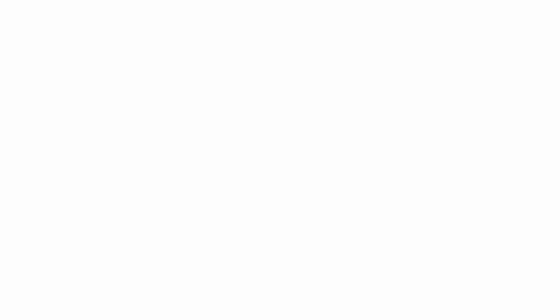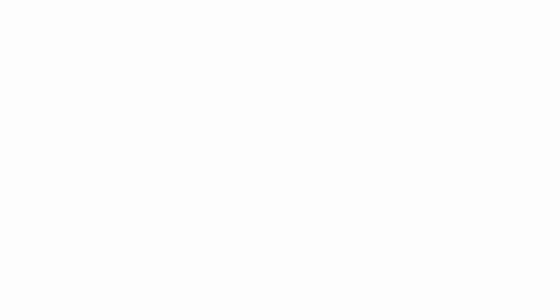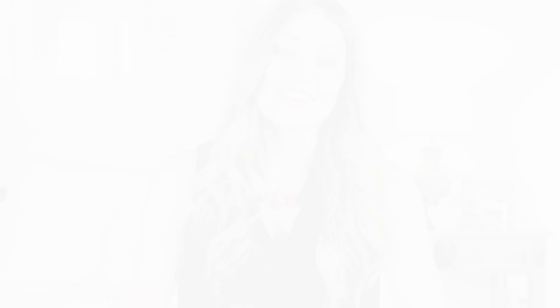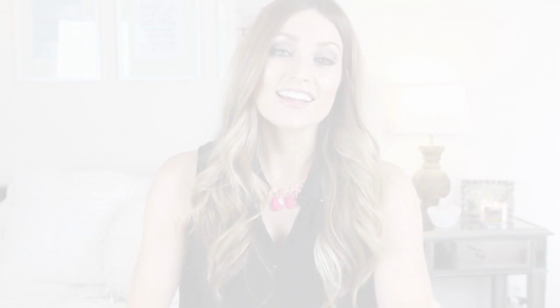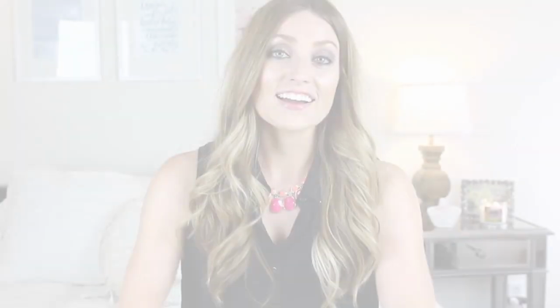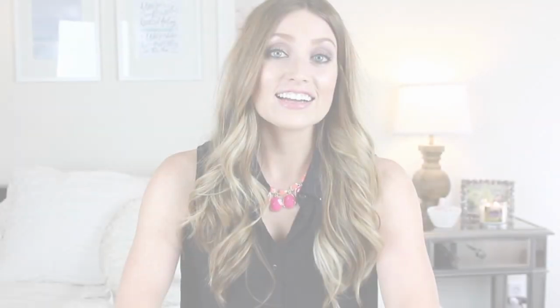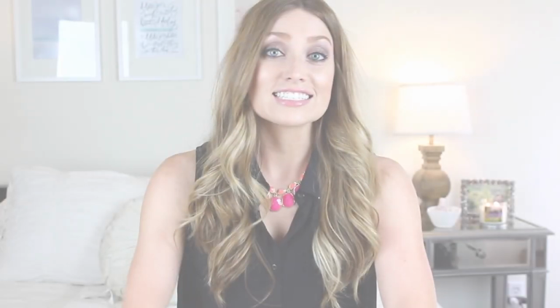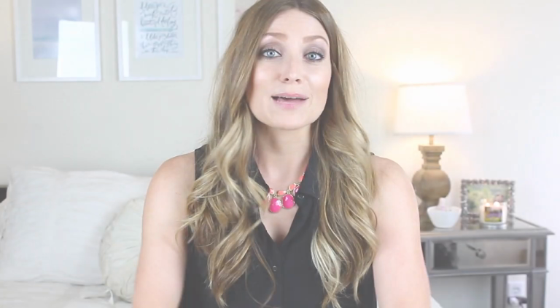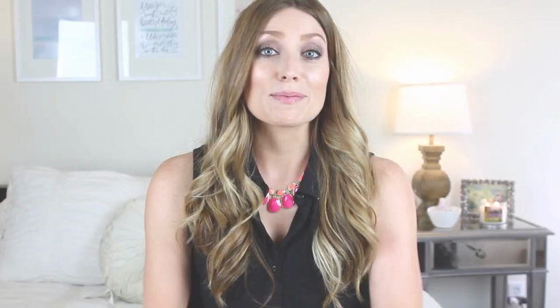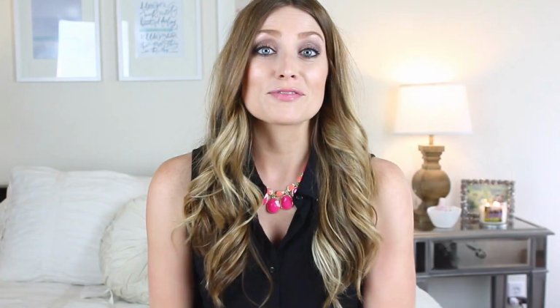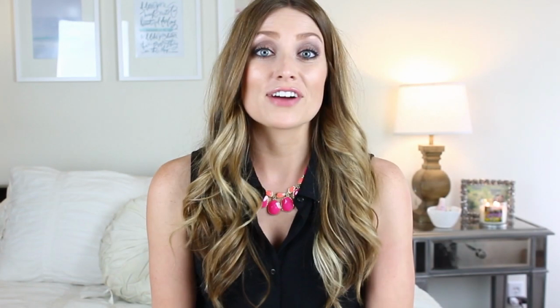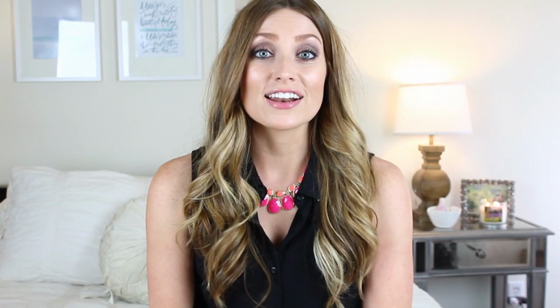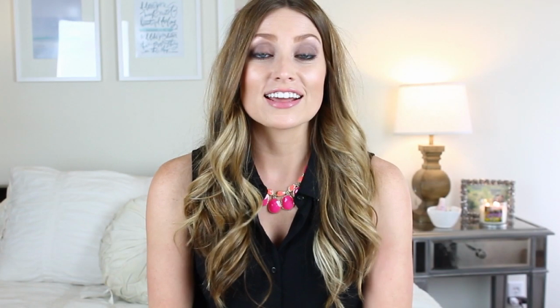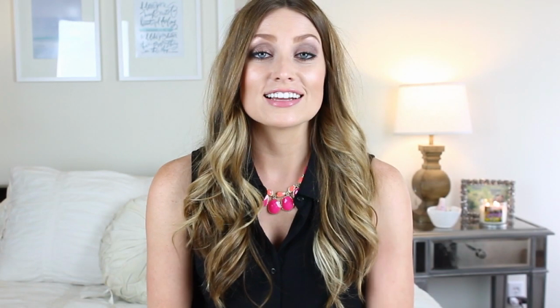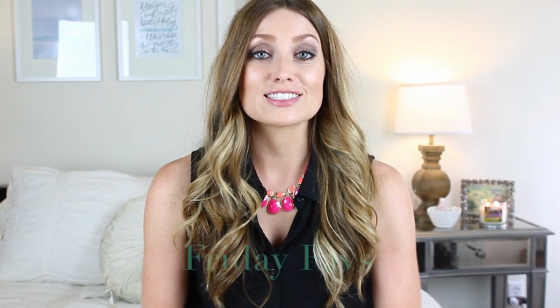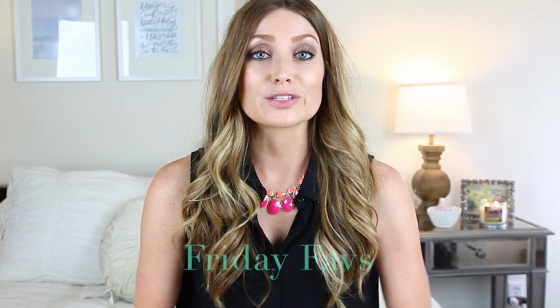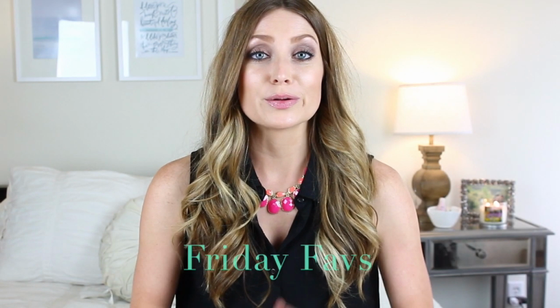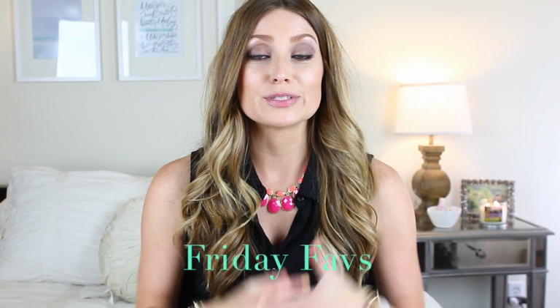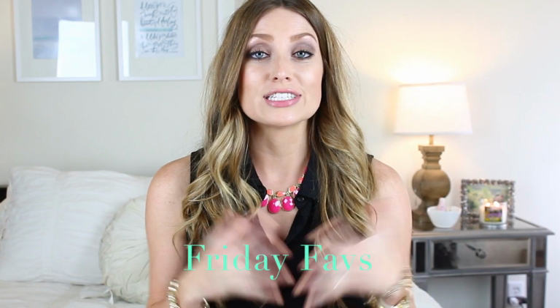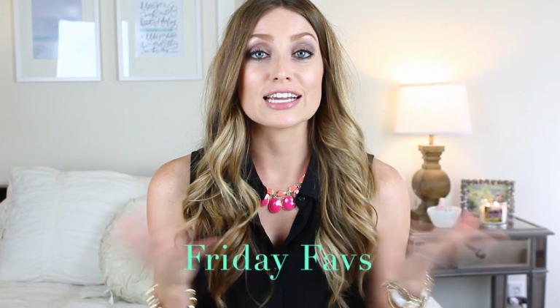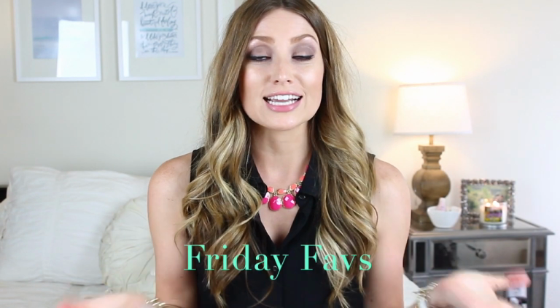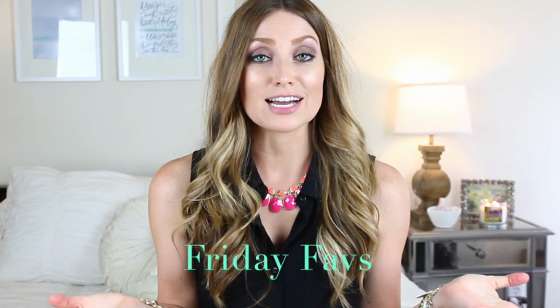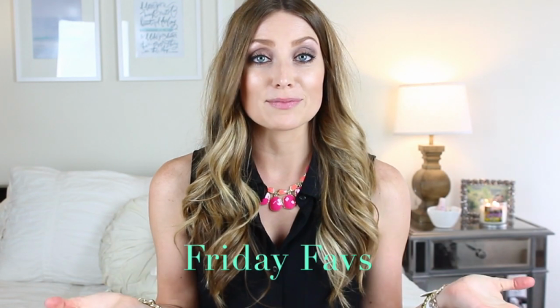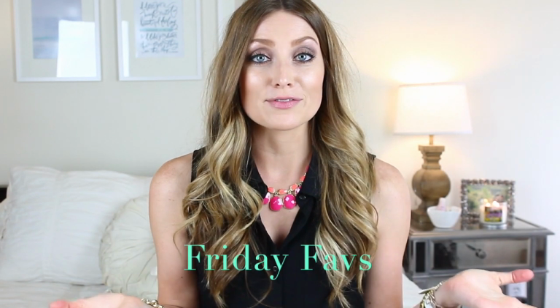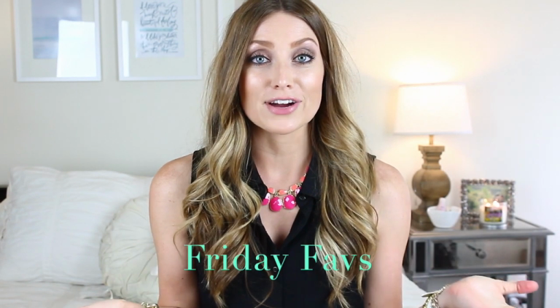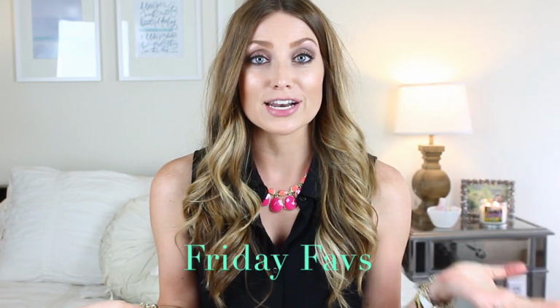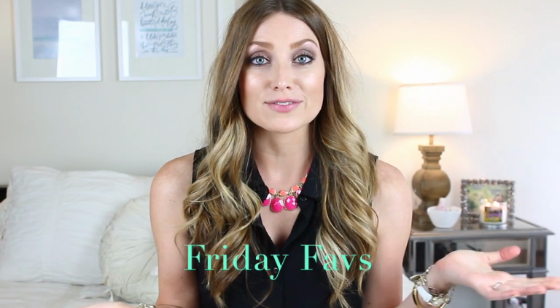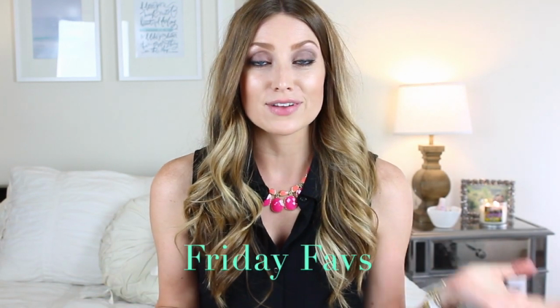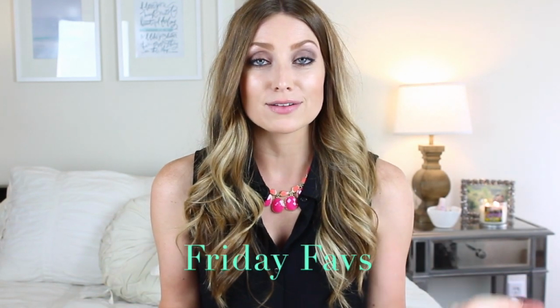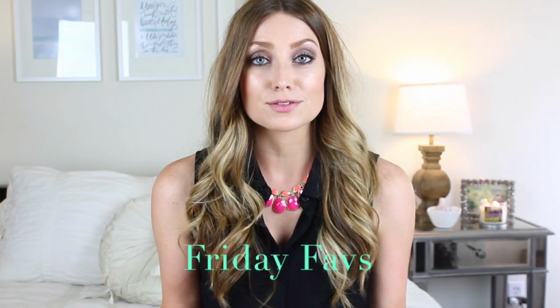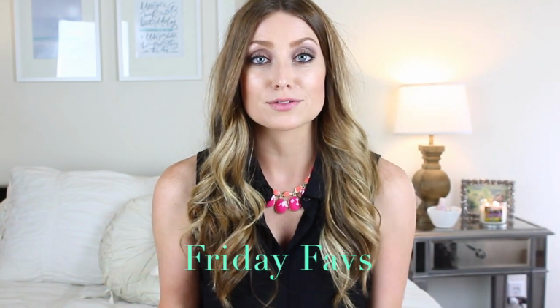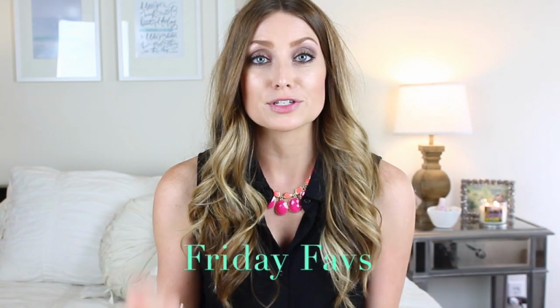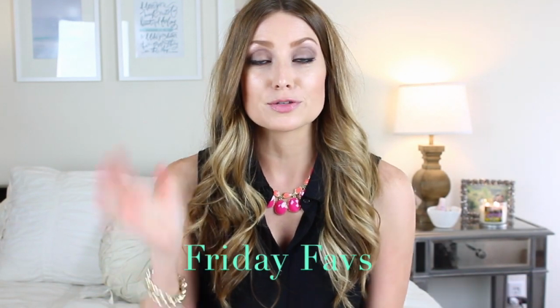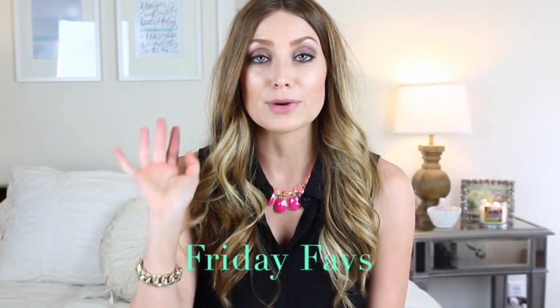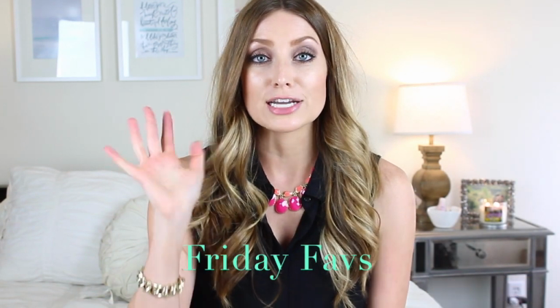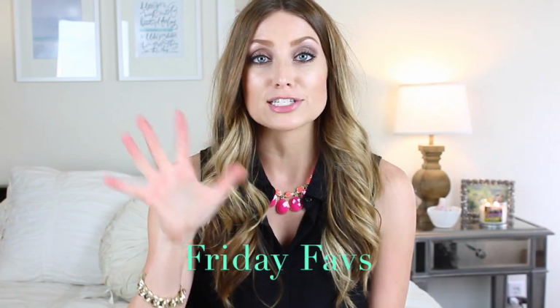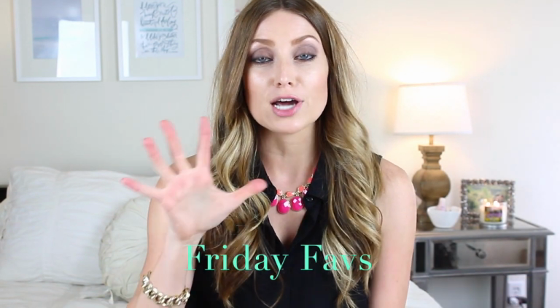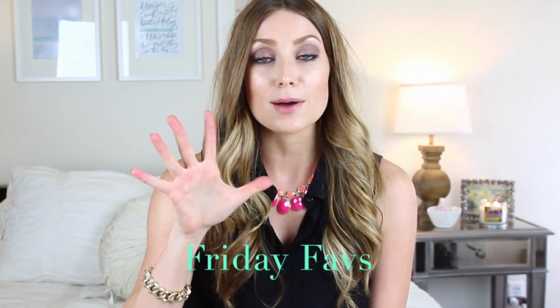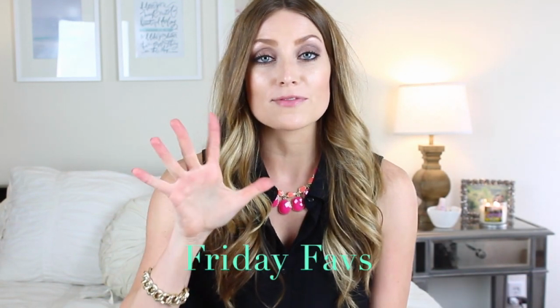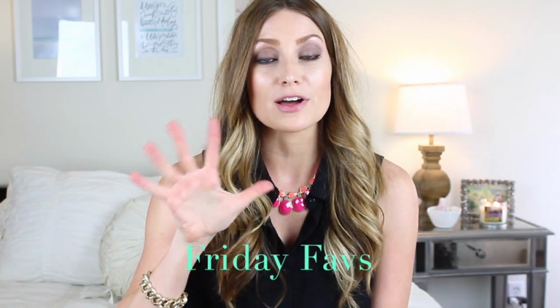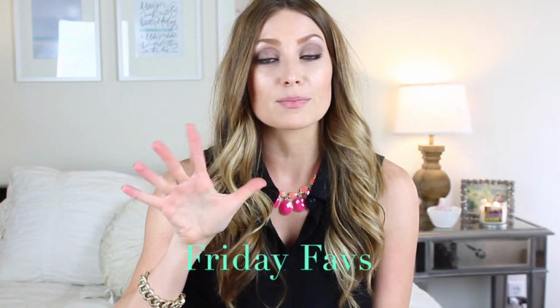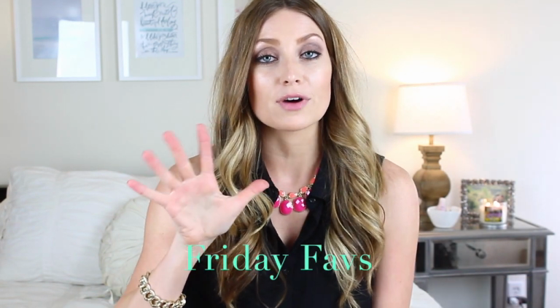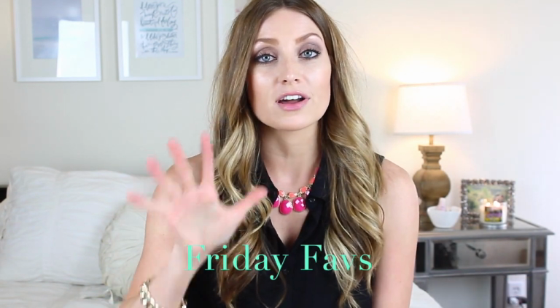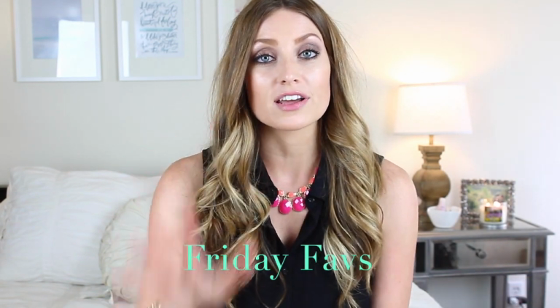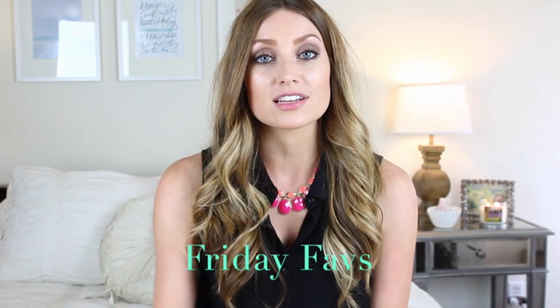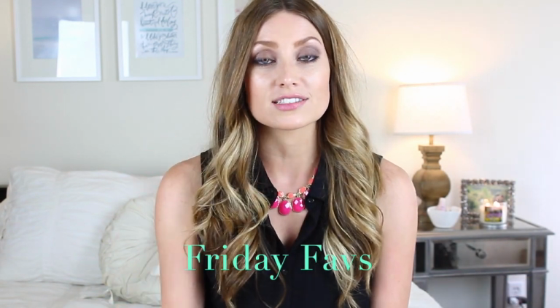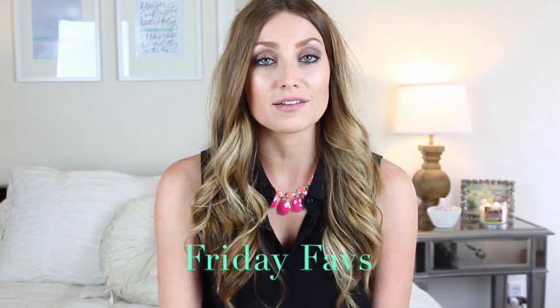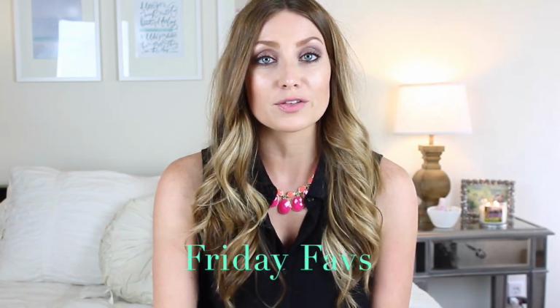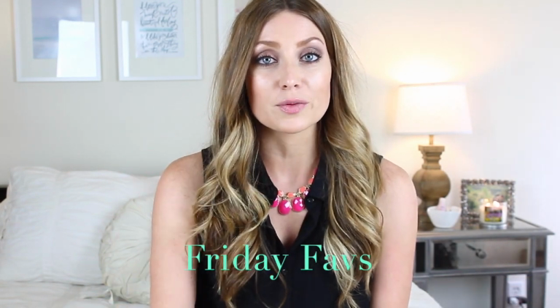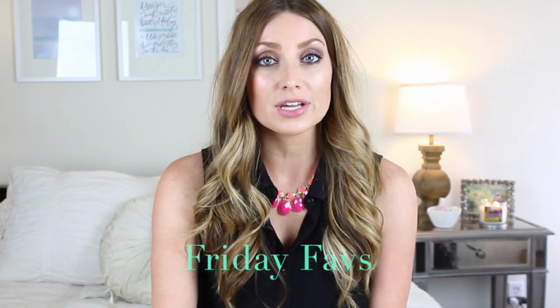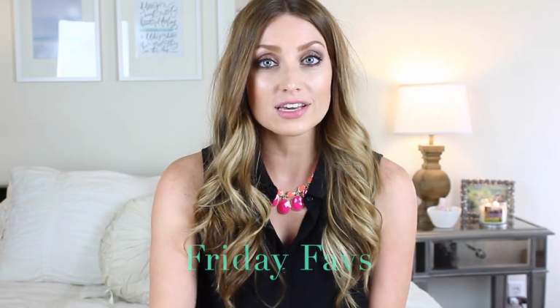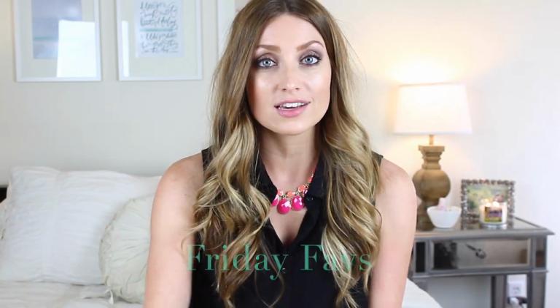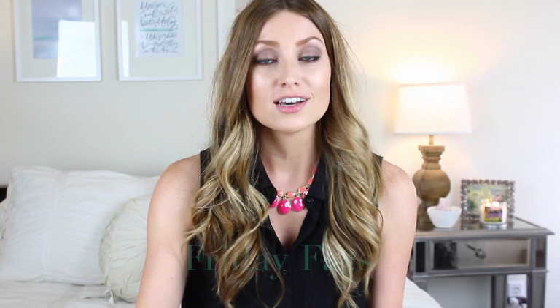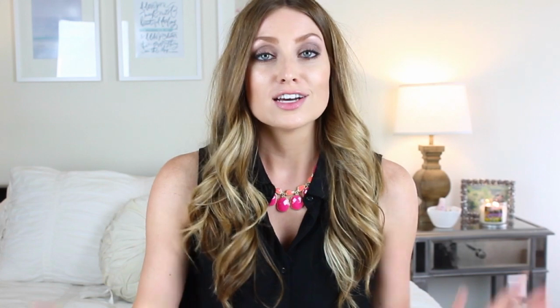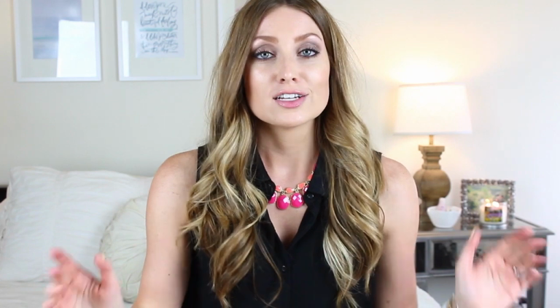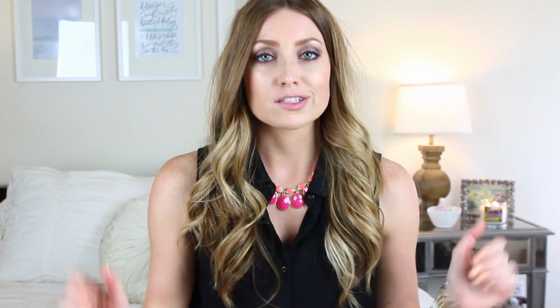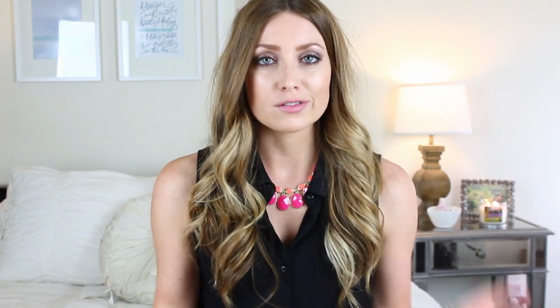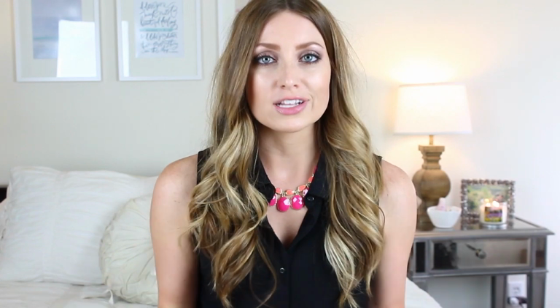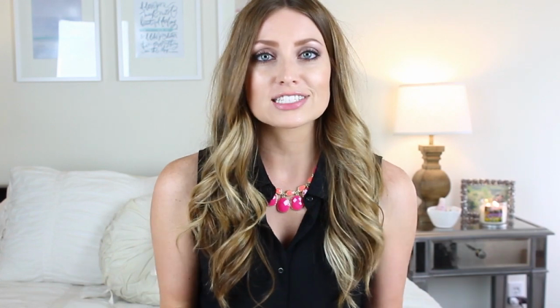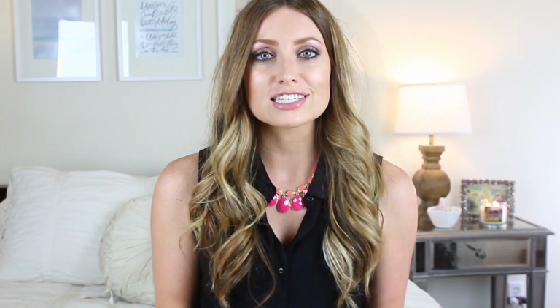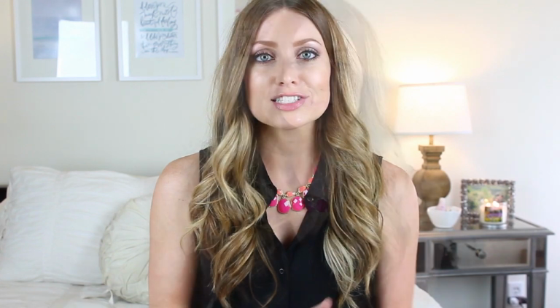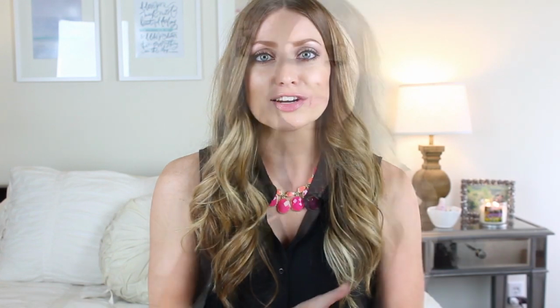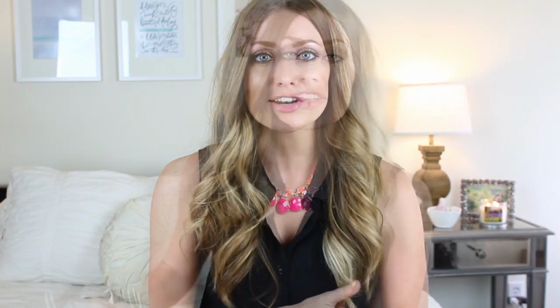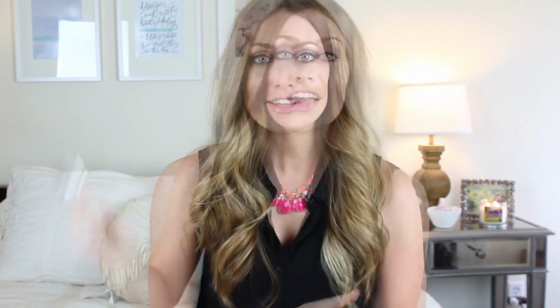Hey guys, happy Friday. So today I have my Friday faves for you, my top five products of the week. So let's get started.